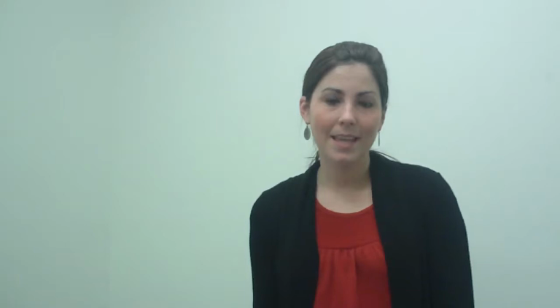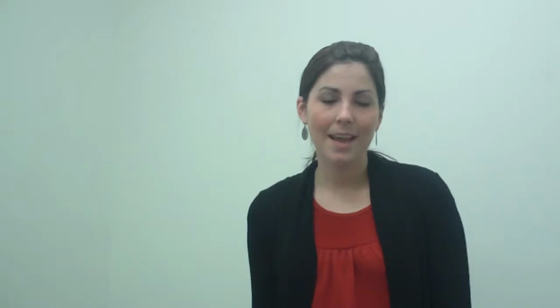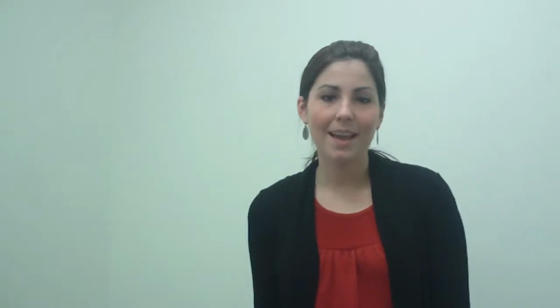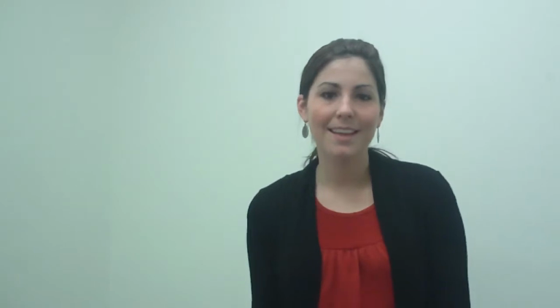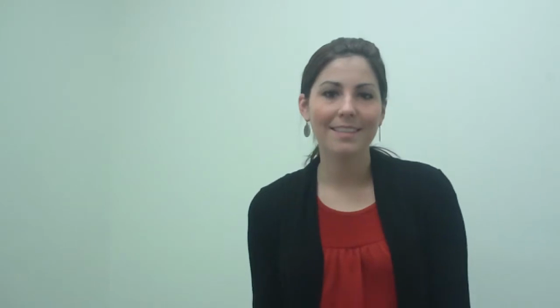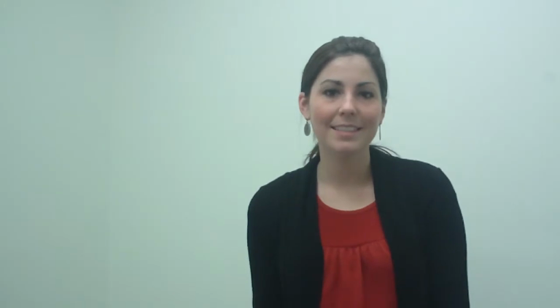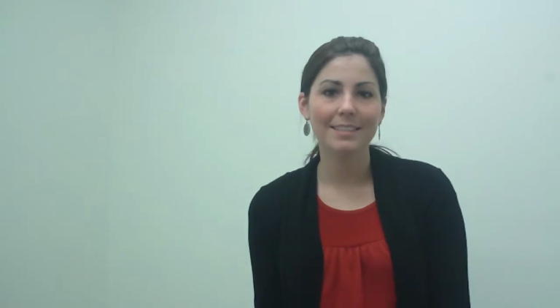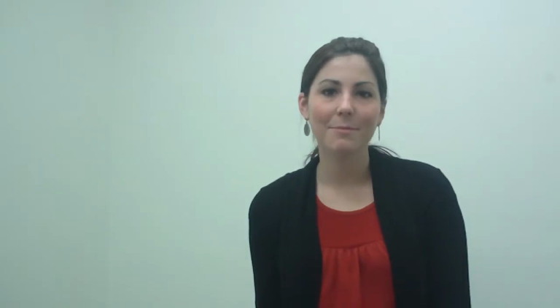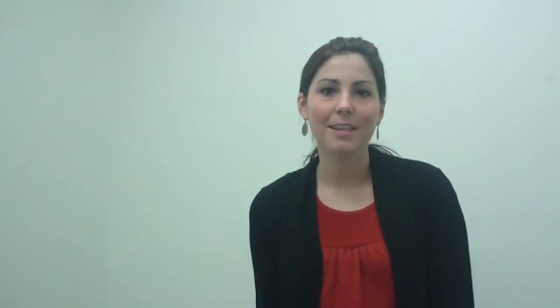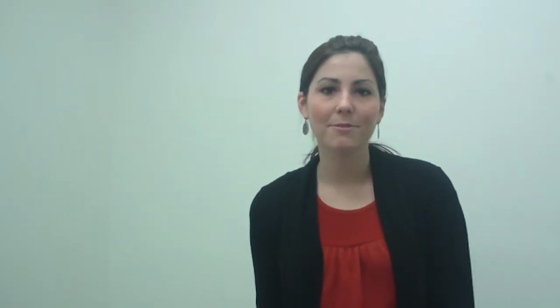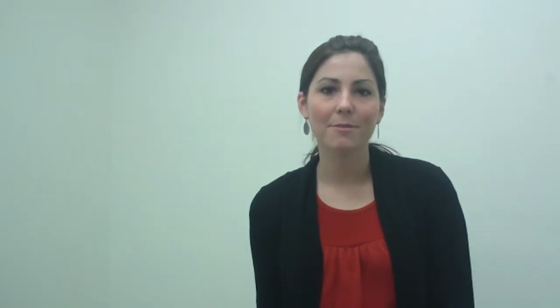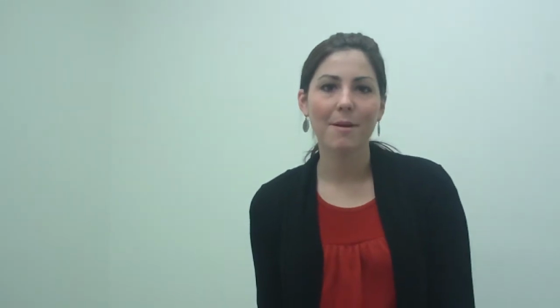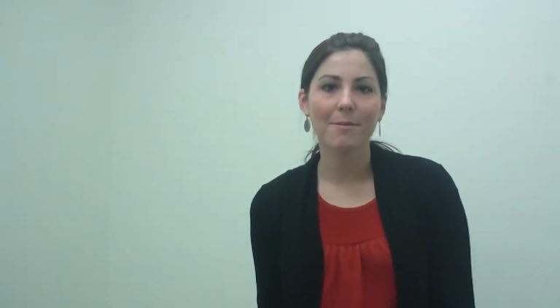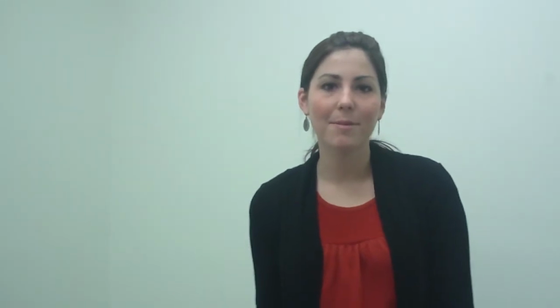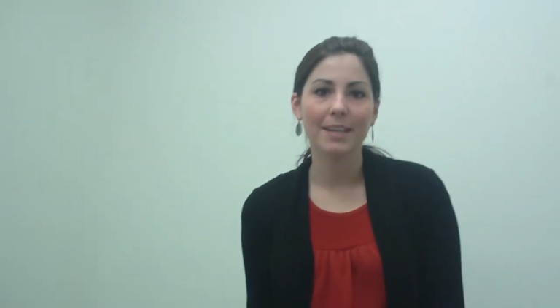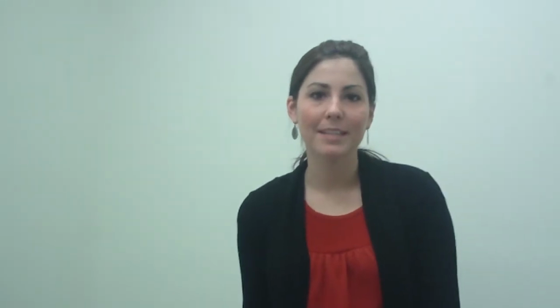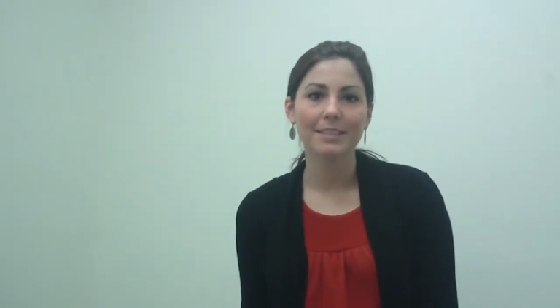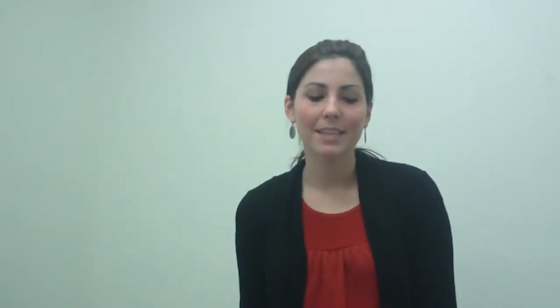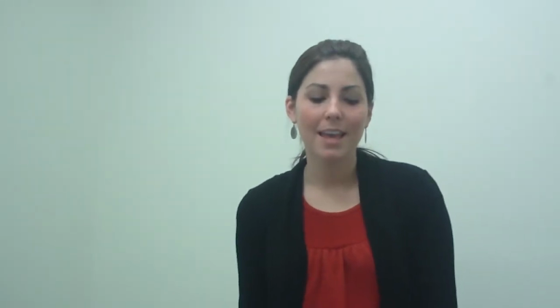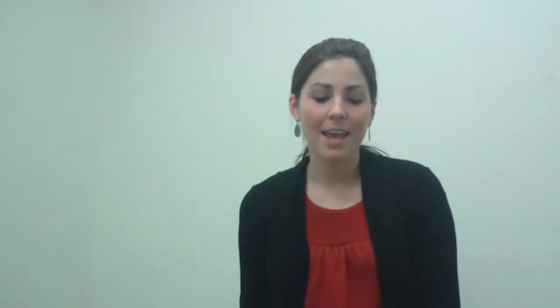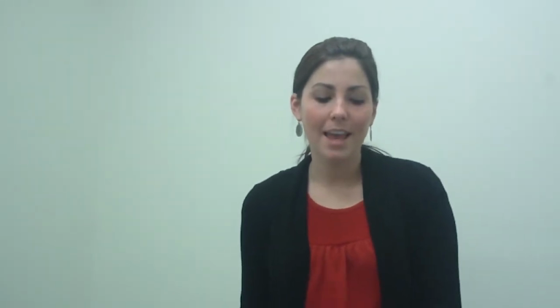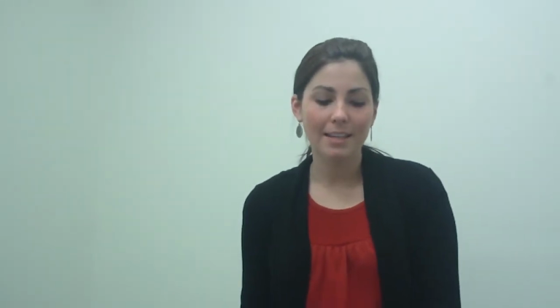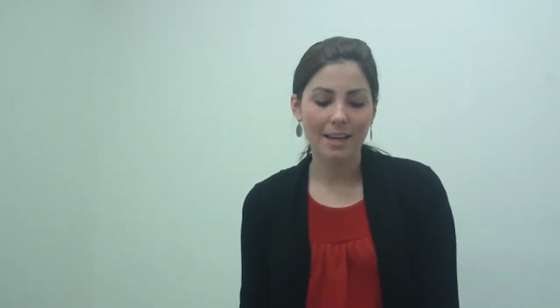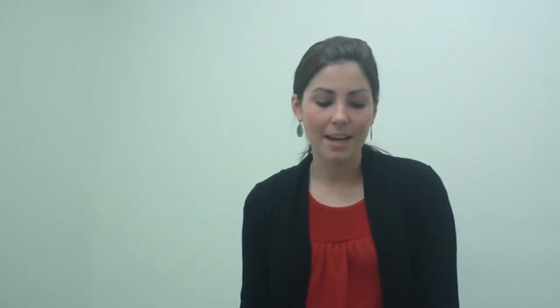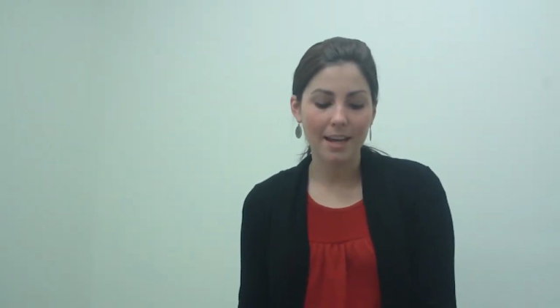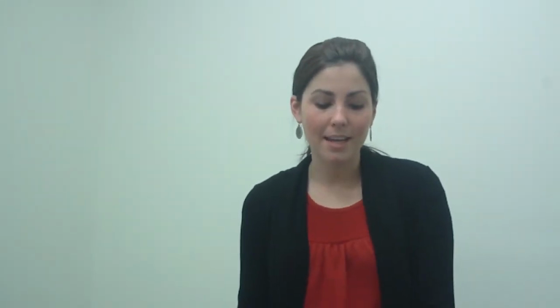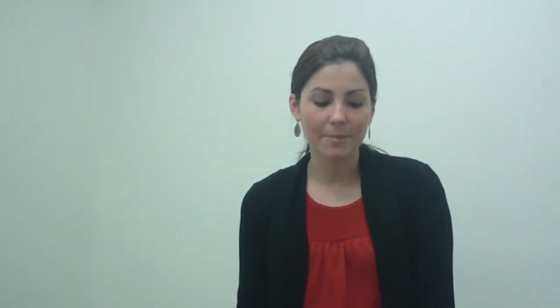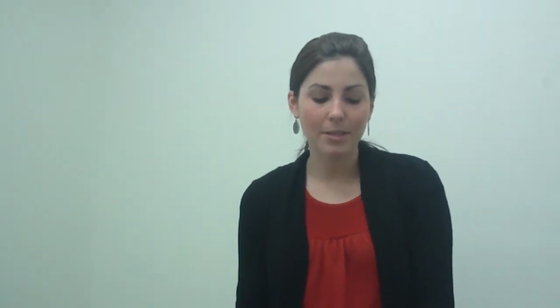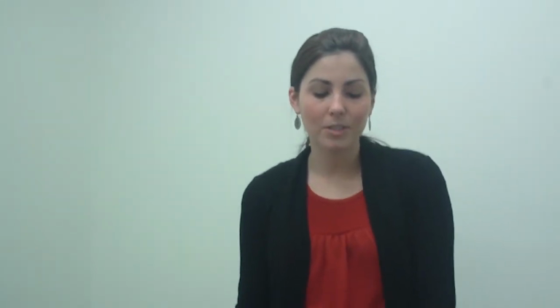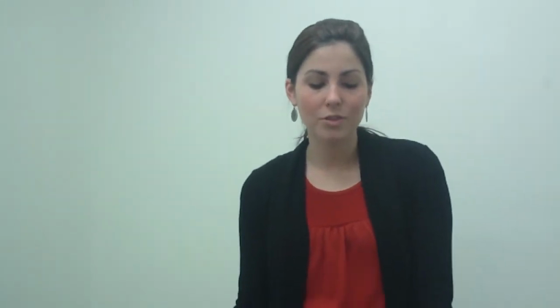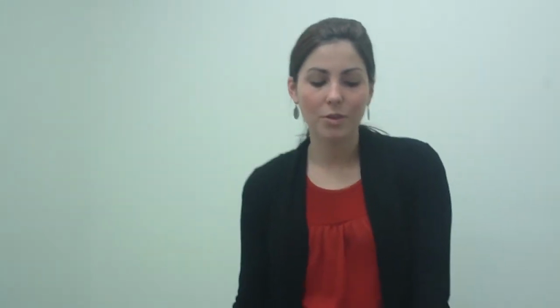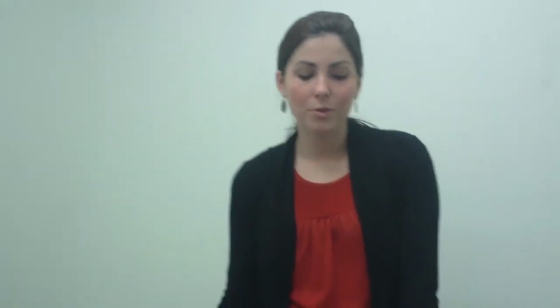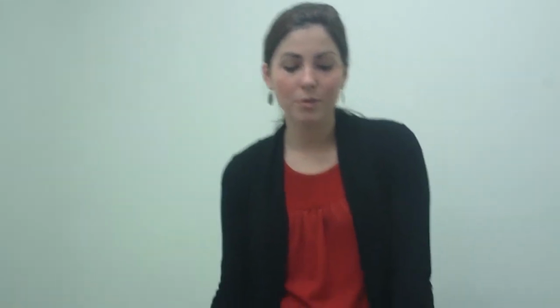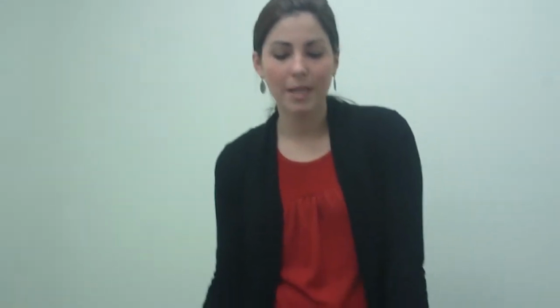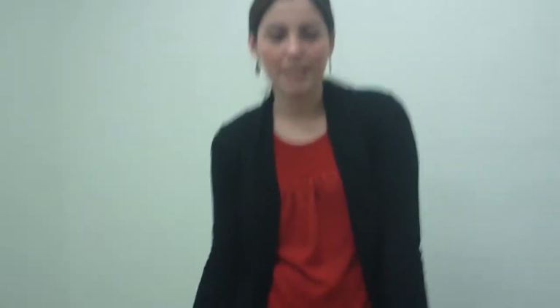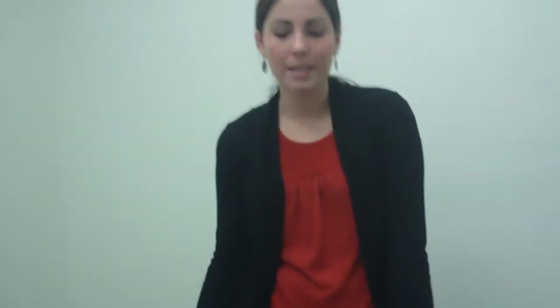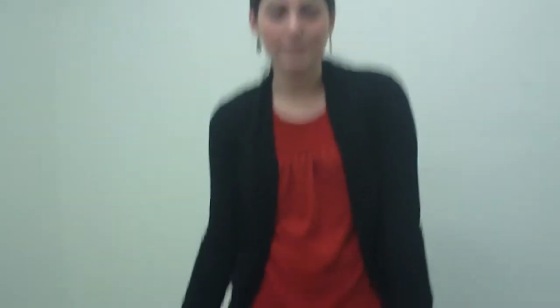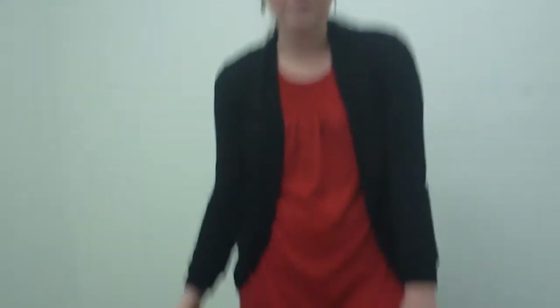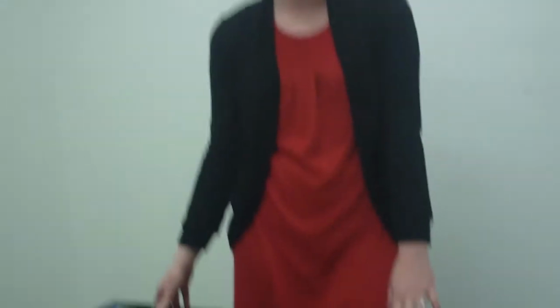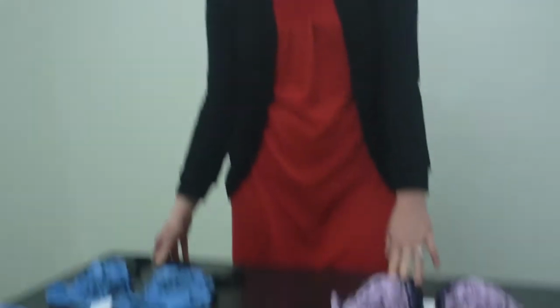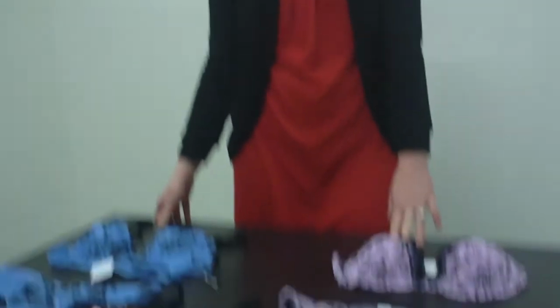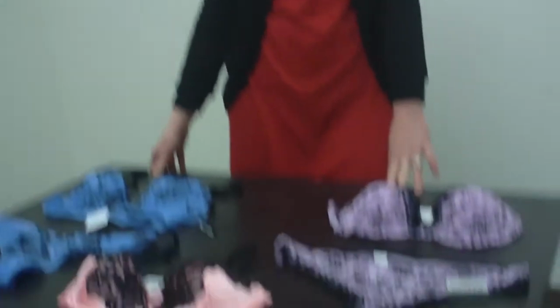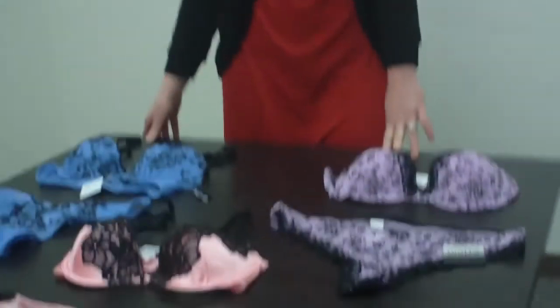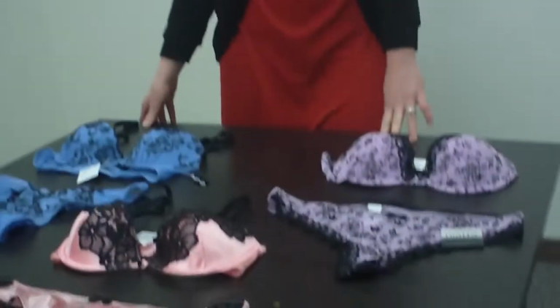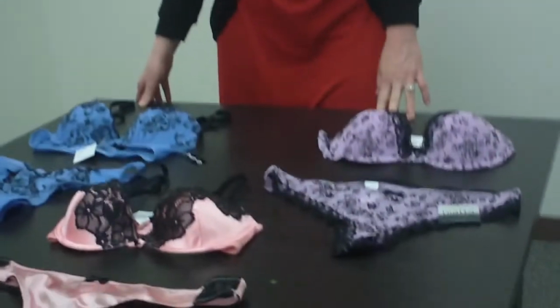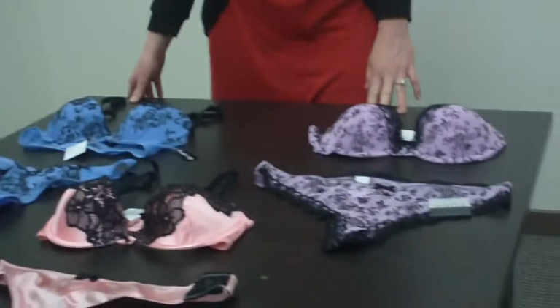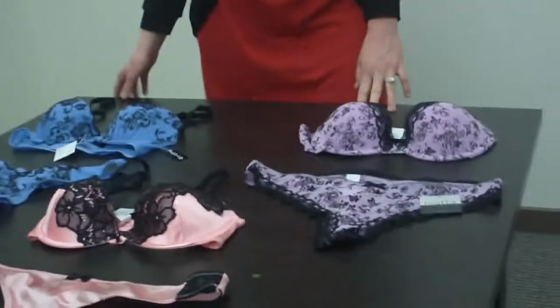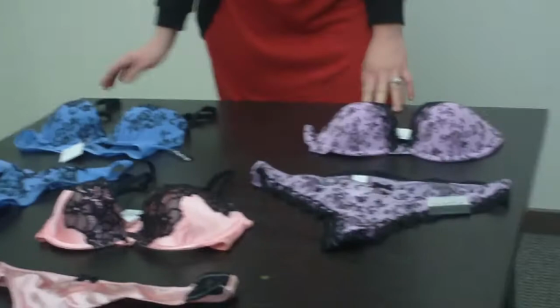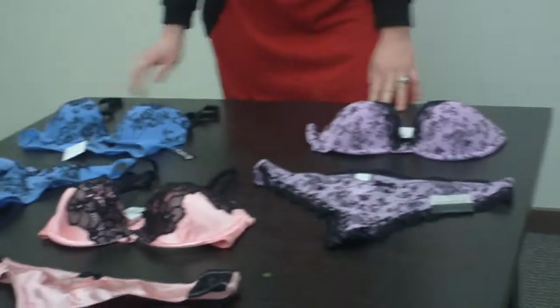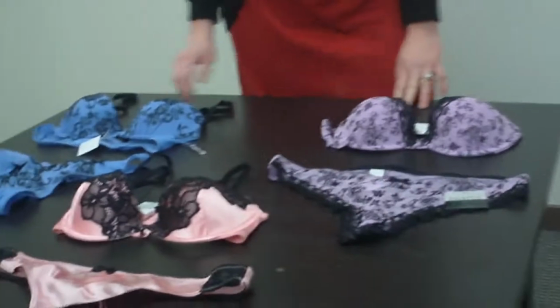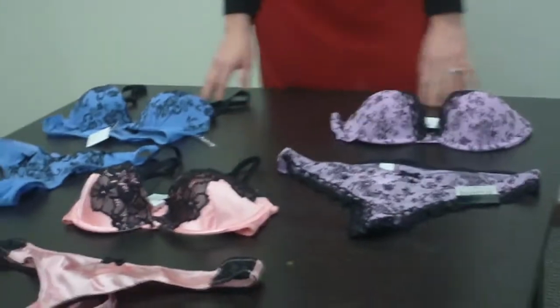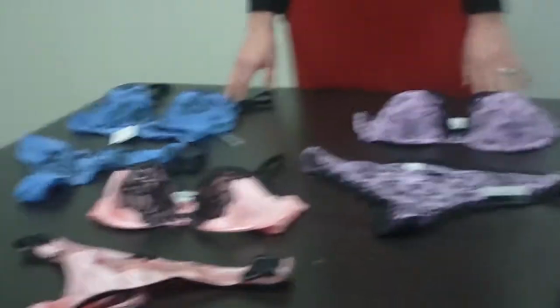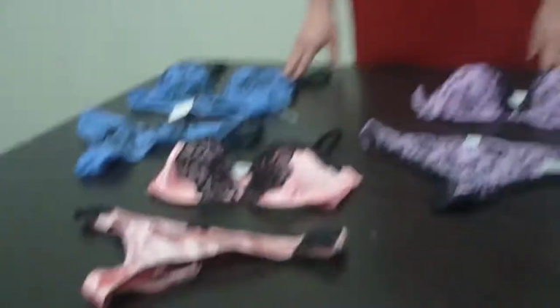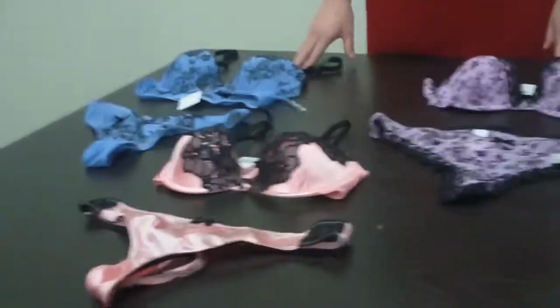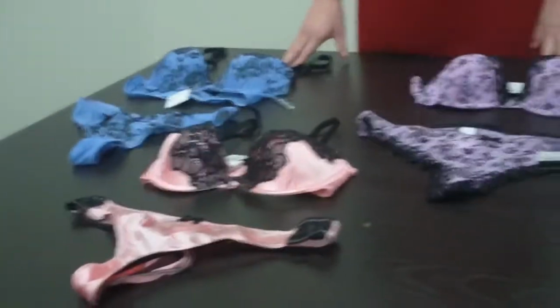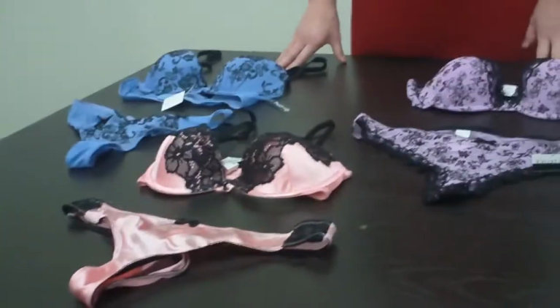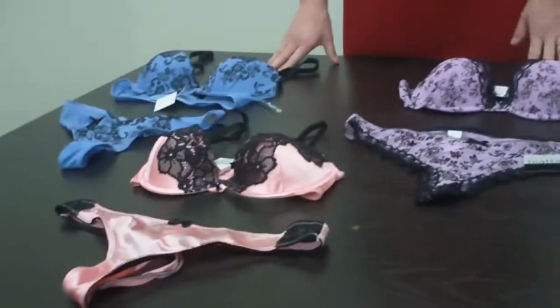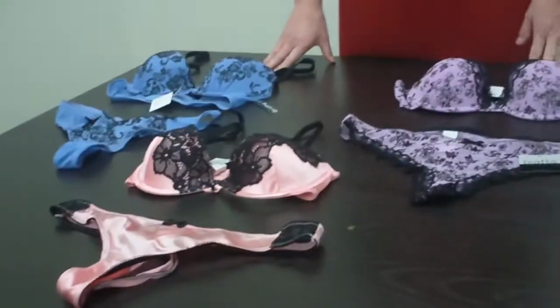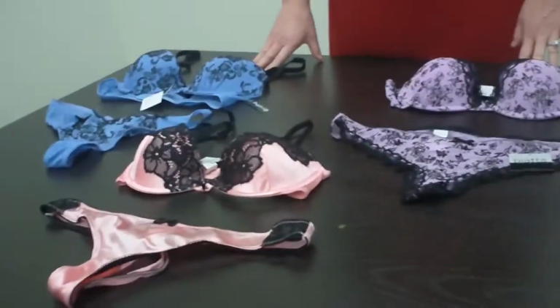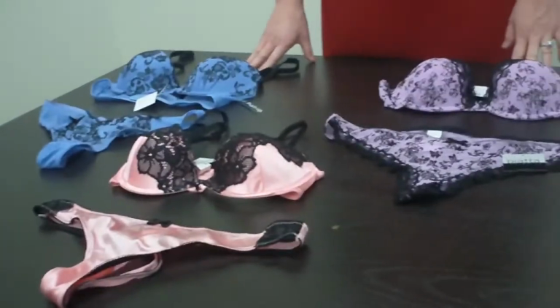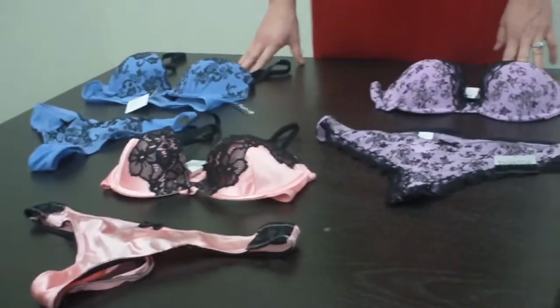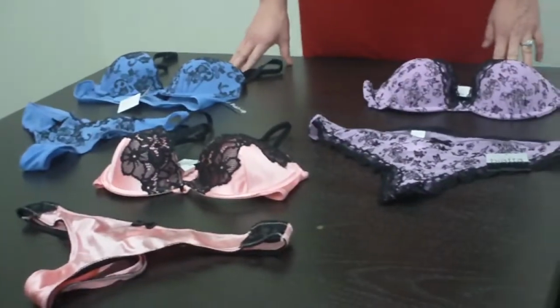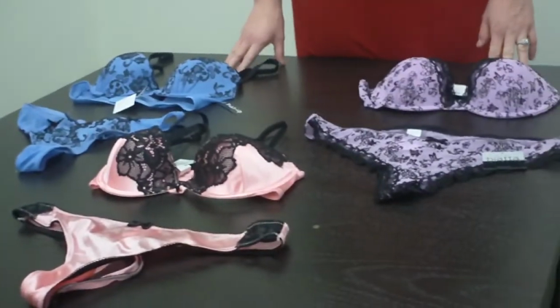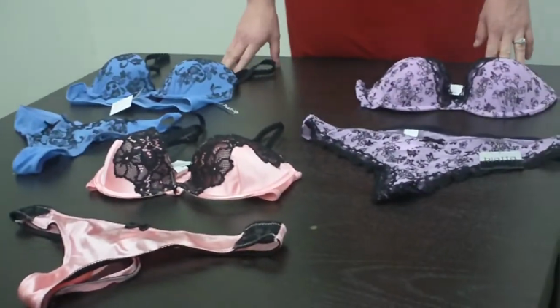Hi, this is Paige with Mama Bargains, and I am going to show you ladies our plunge push-up bras with full thongs.